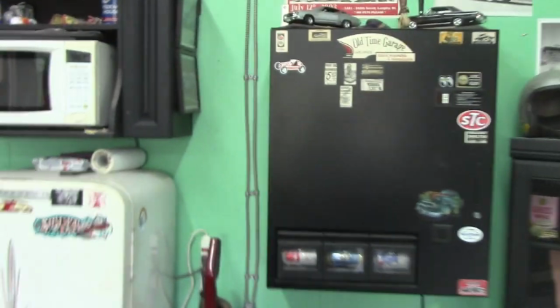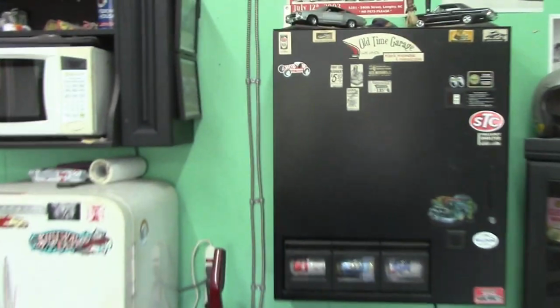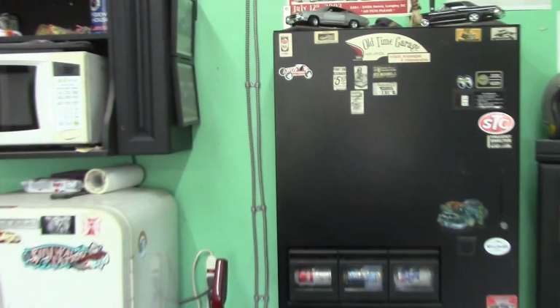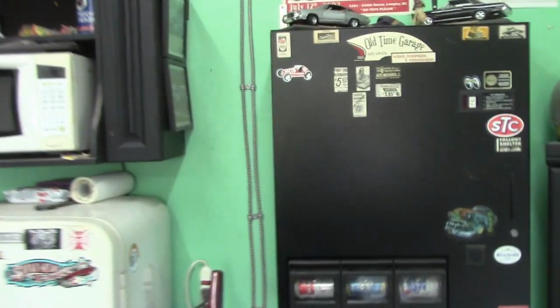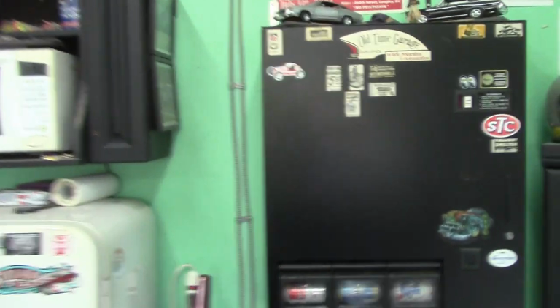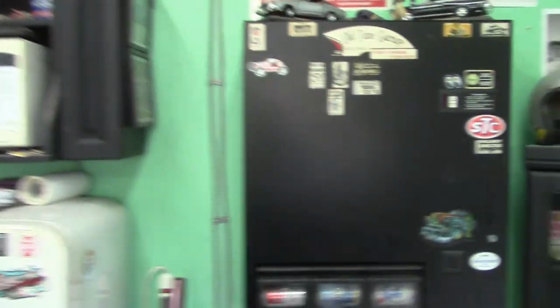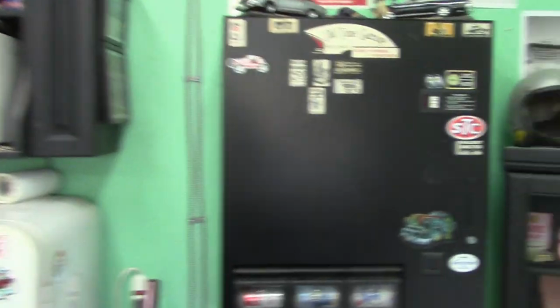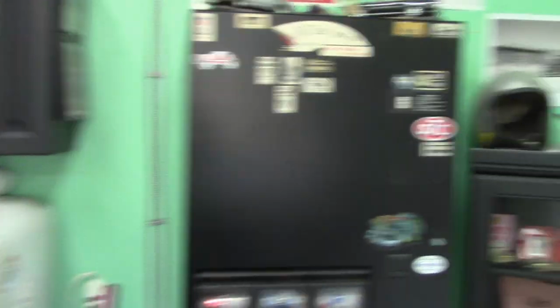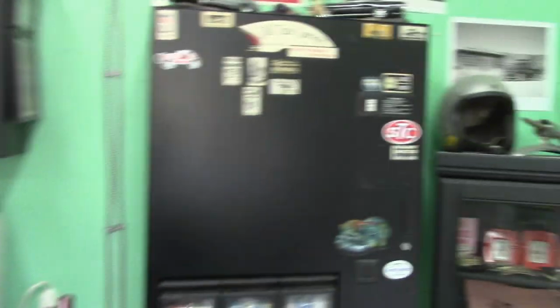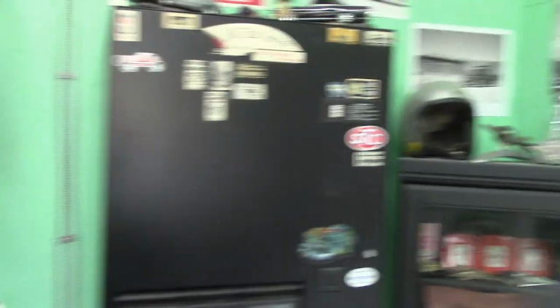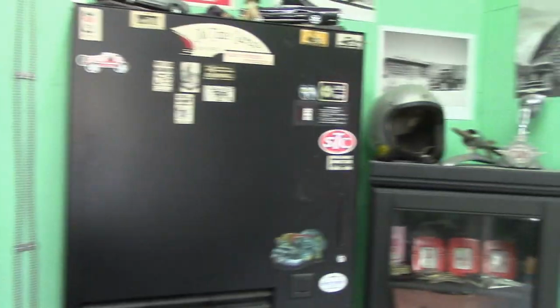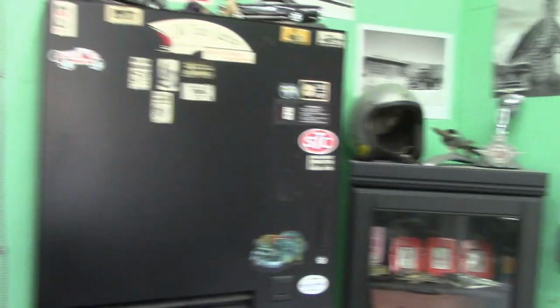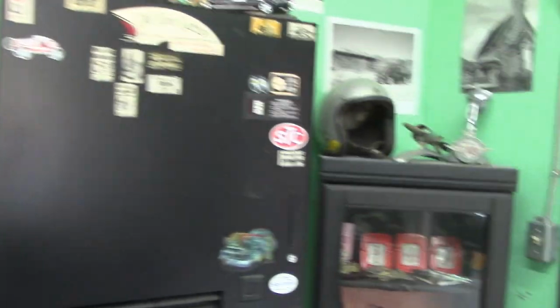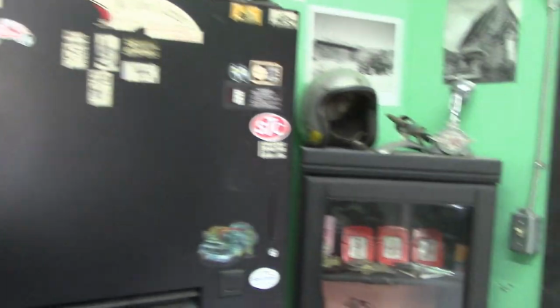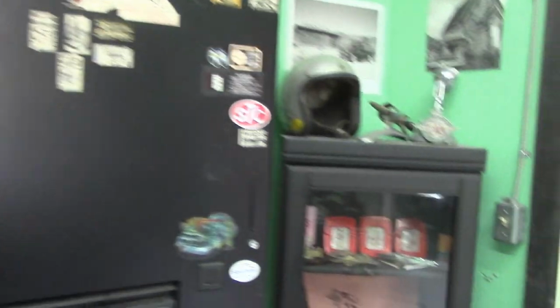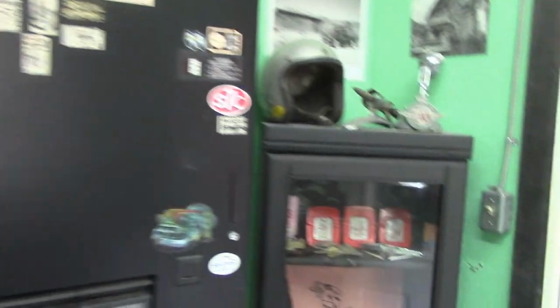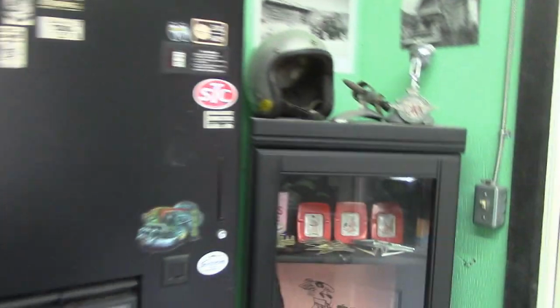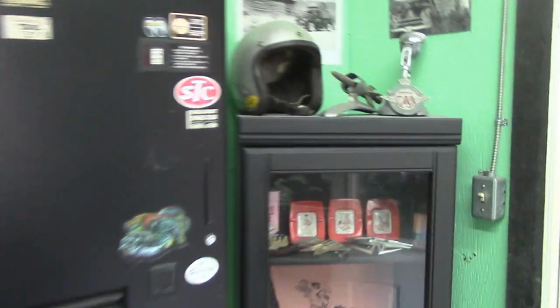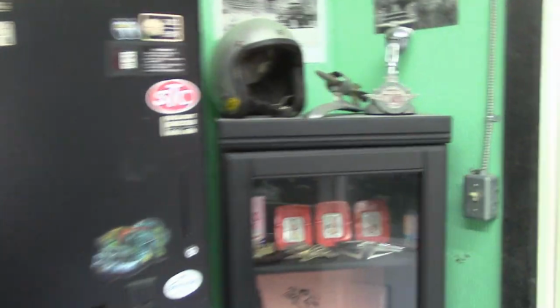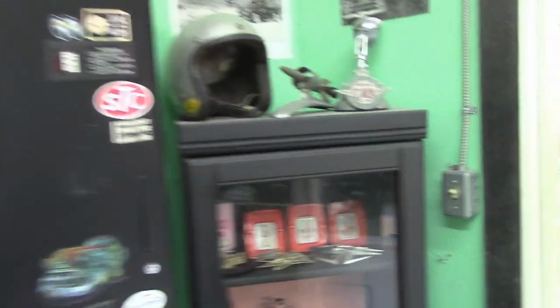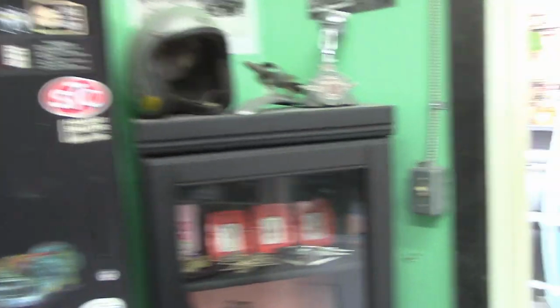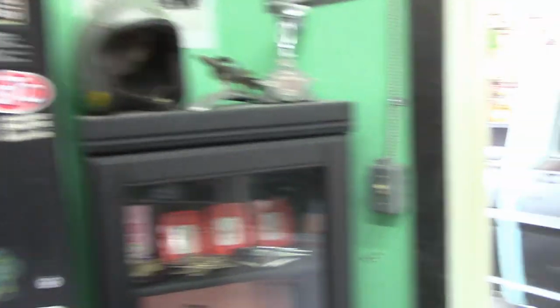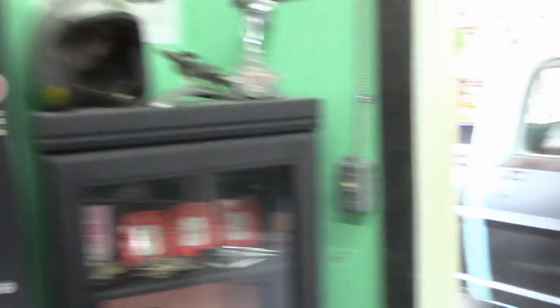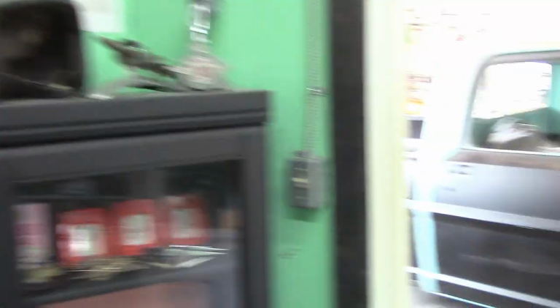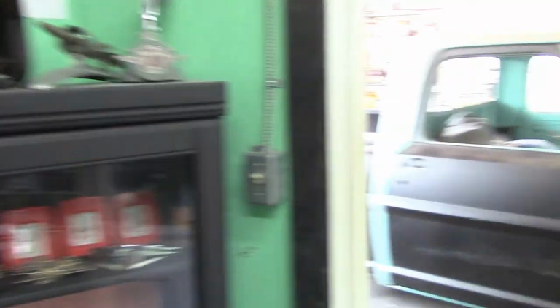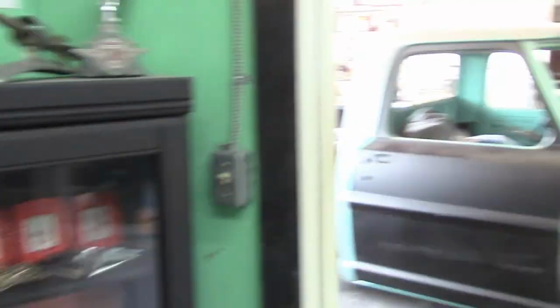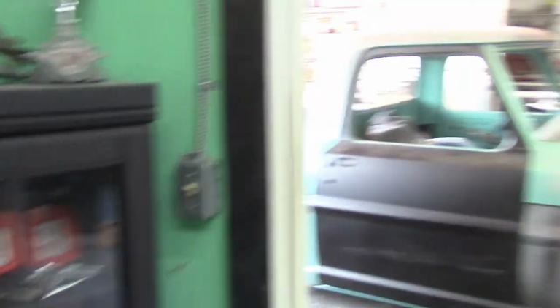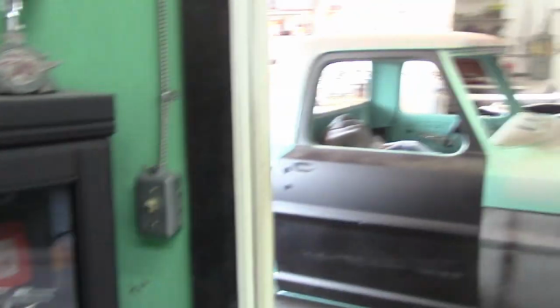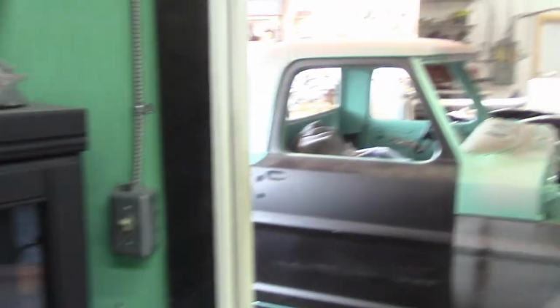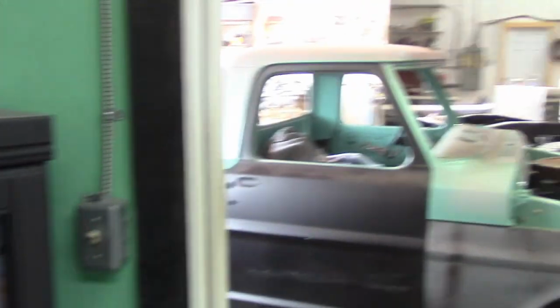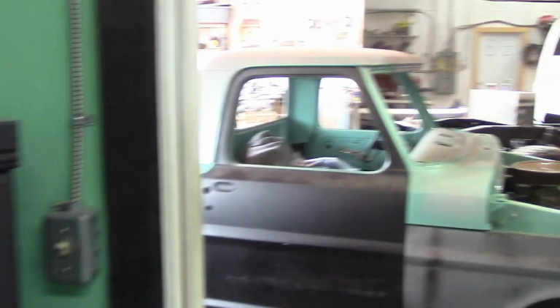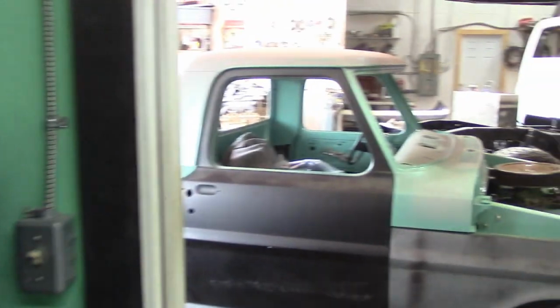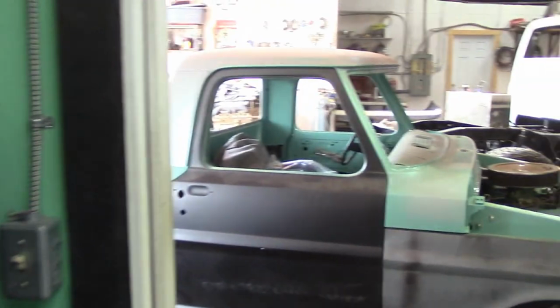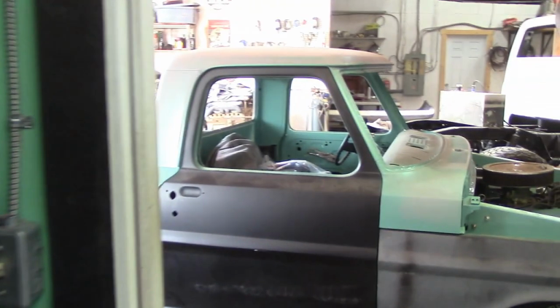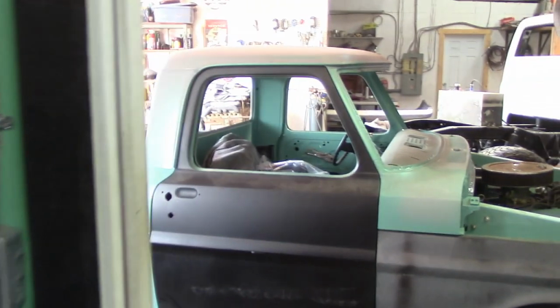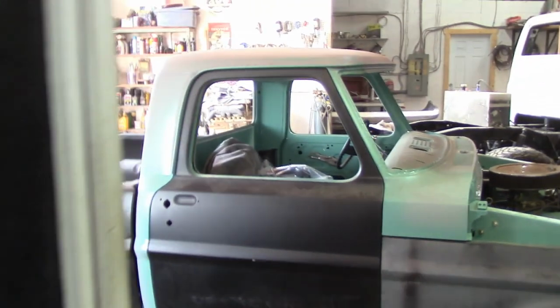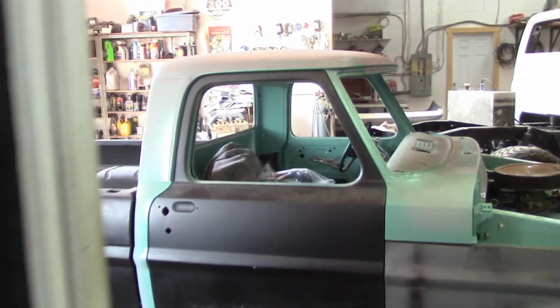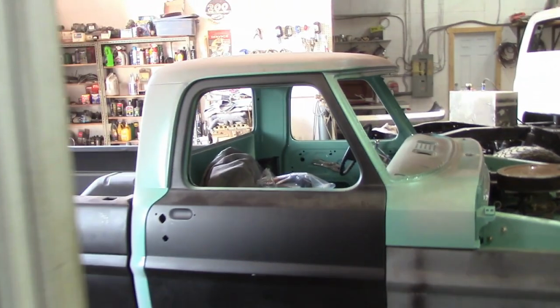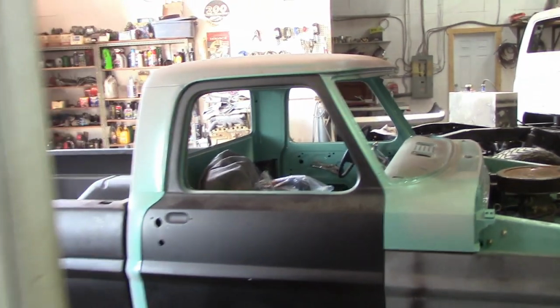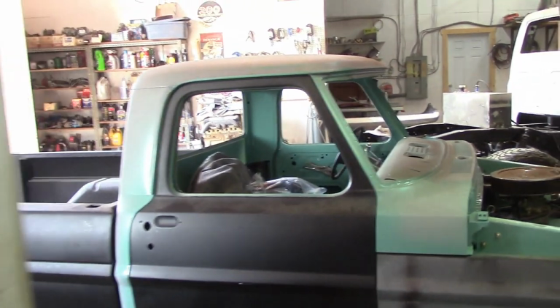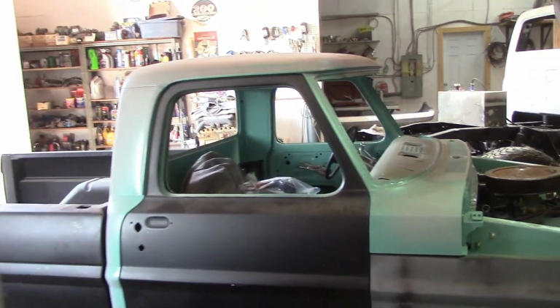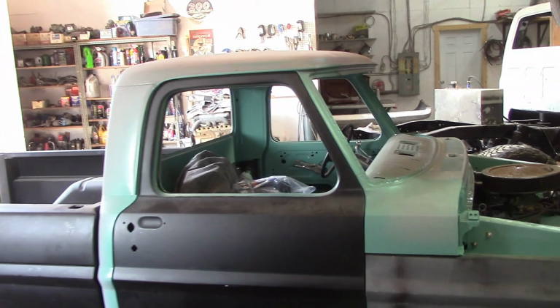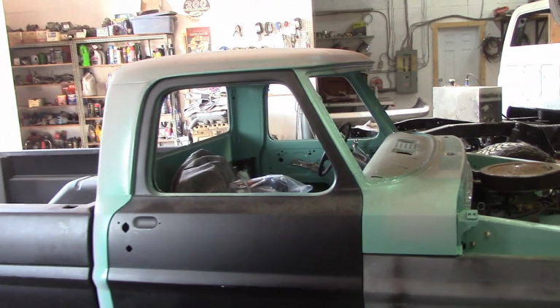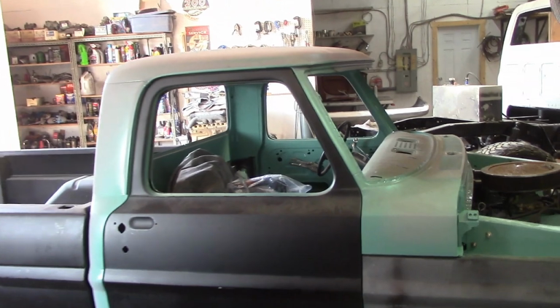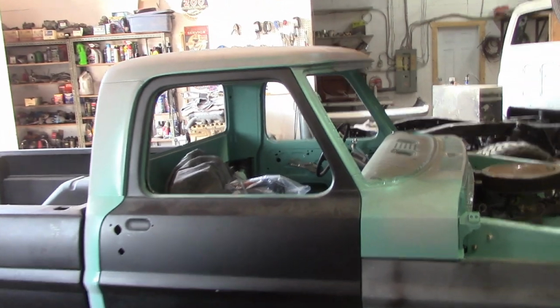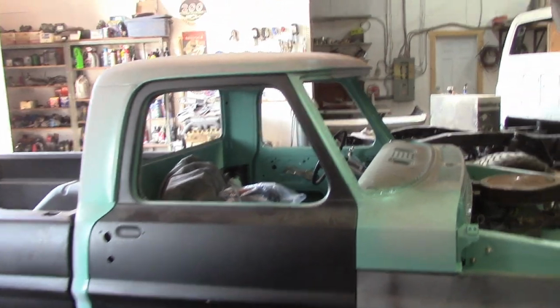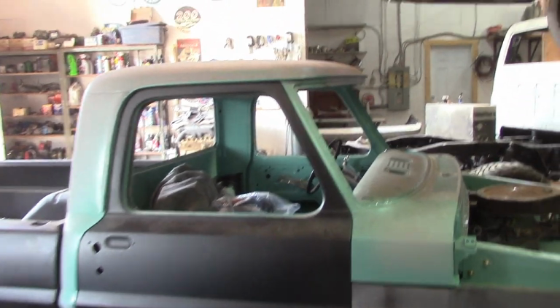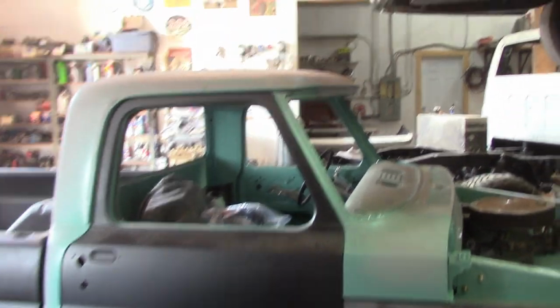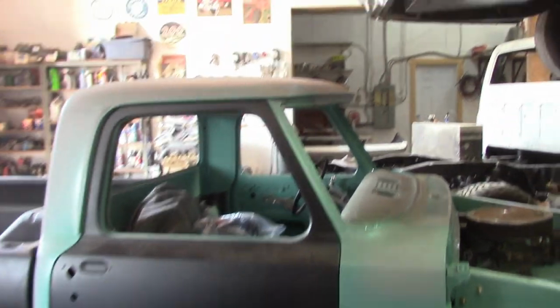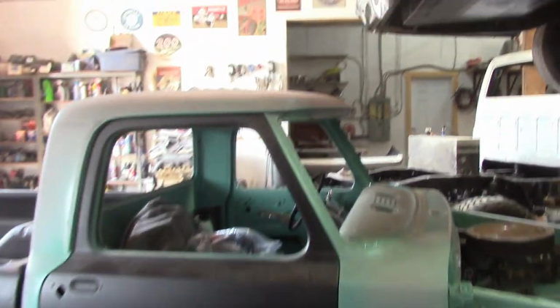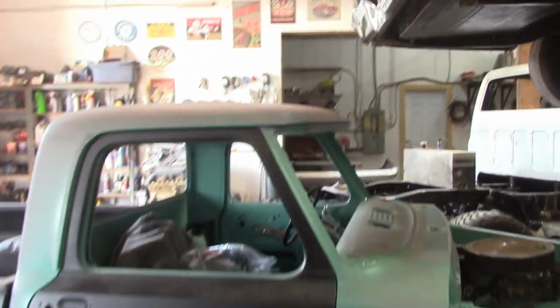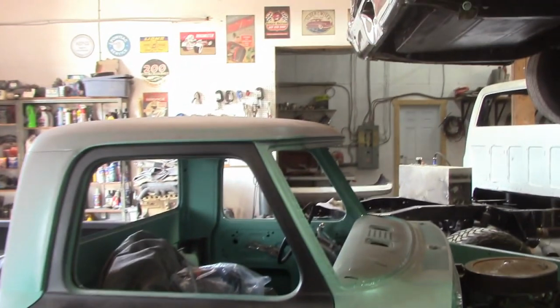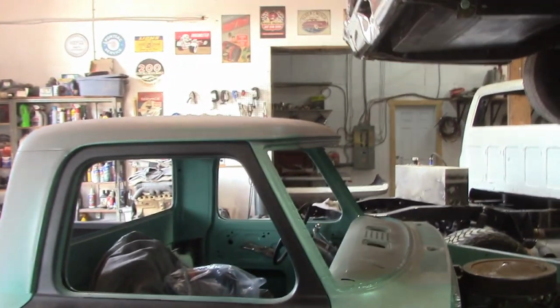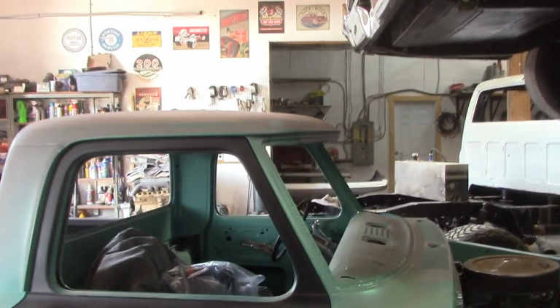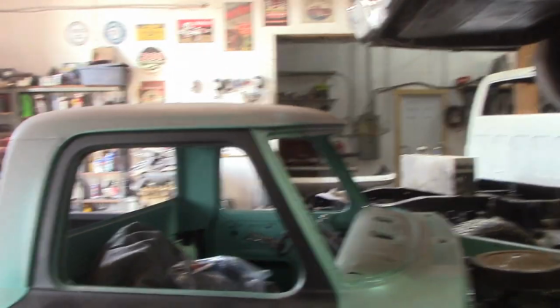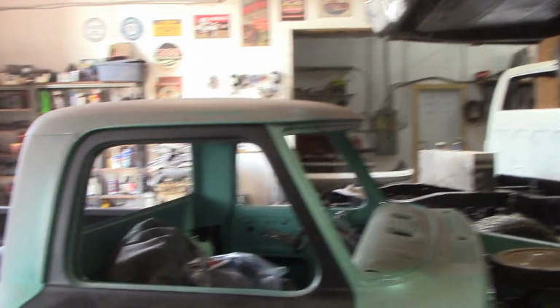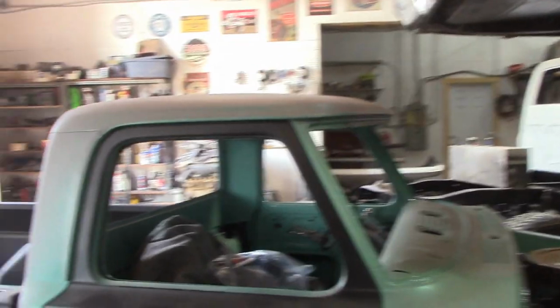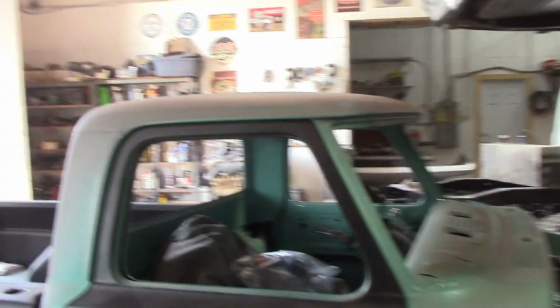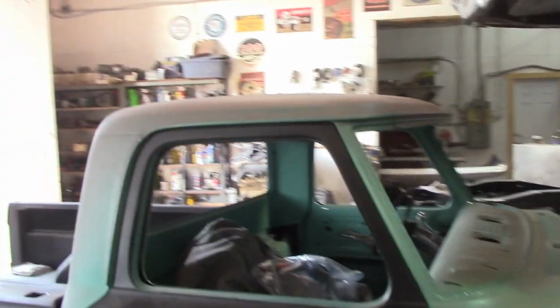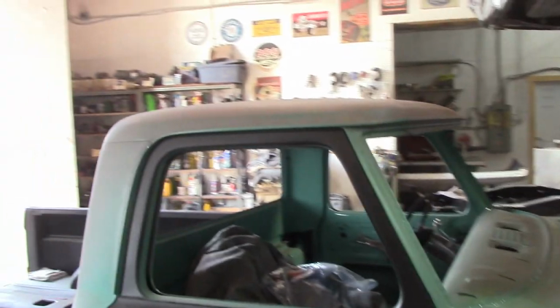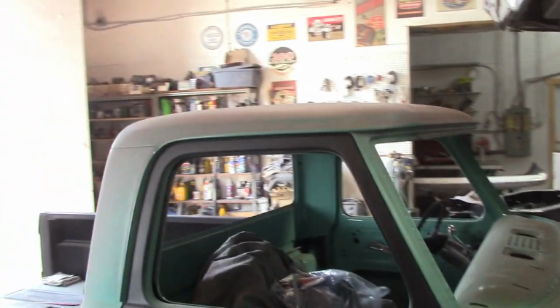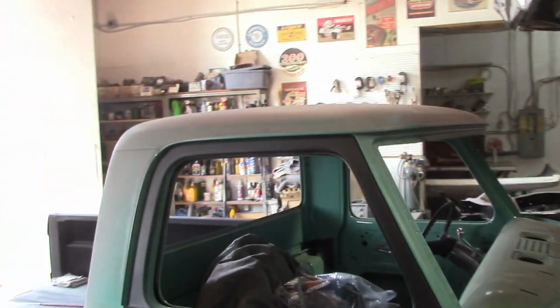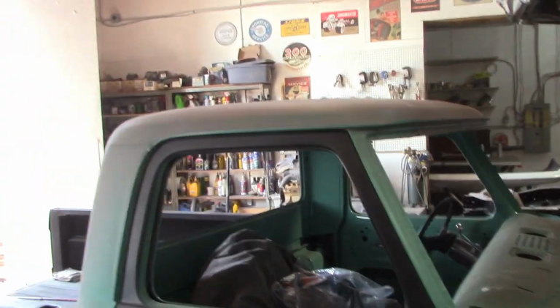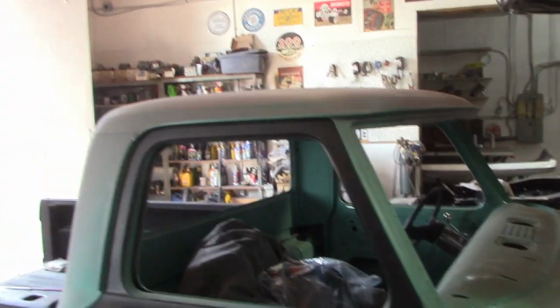Let's check it out and see what the hell is going on today. 67 Ford - it's getting close to firing up.